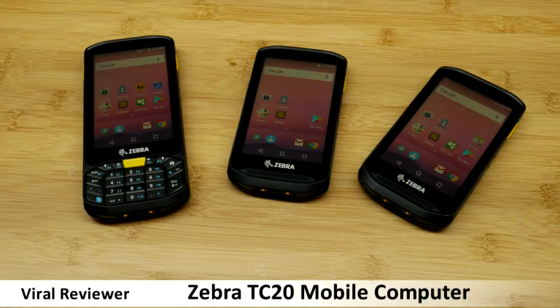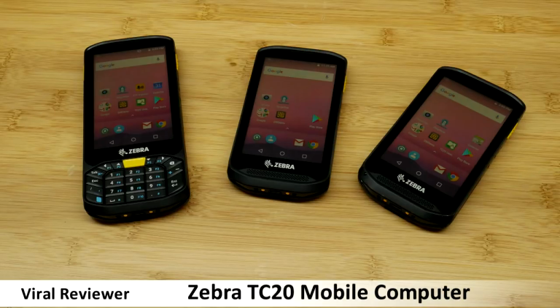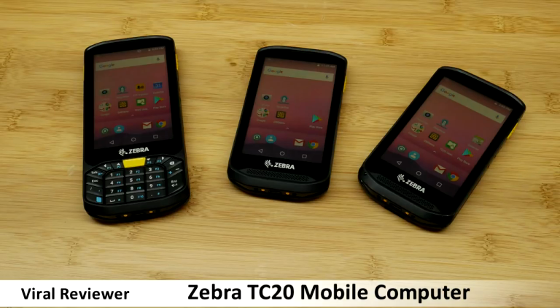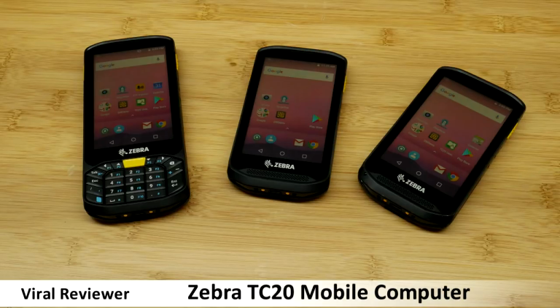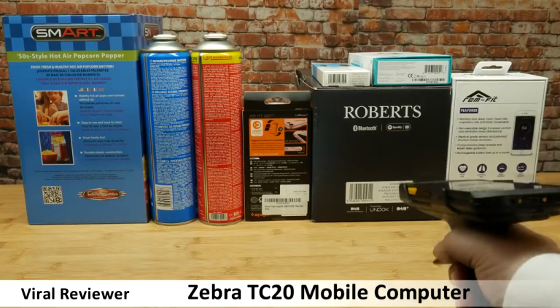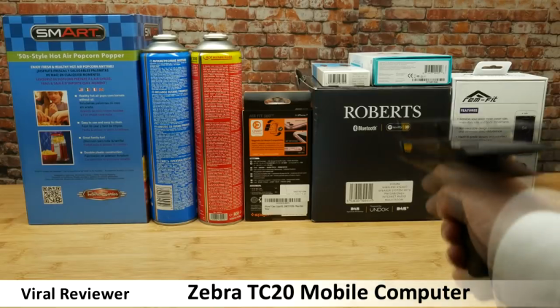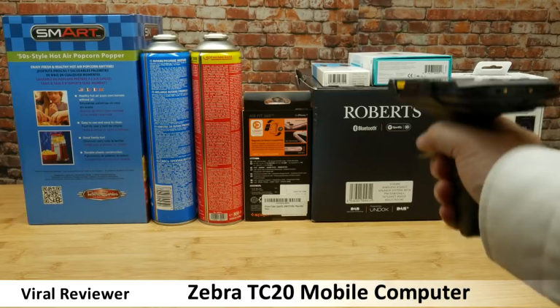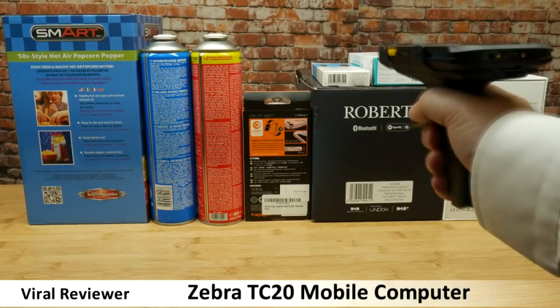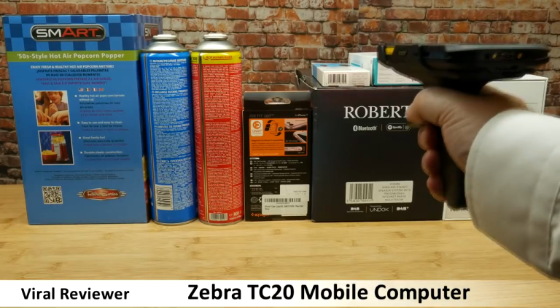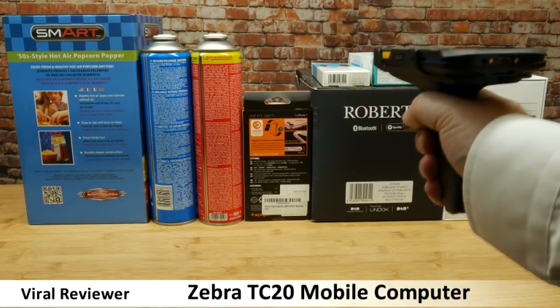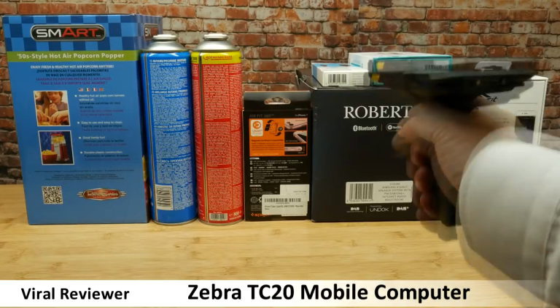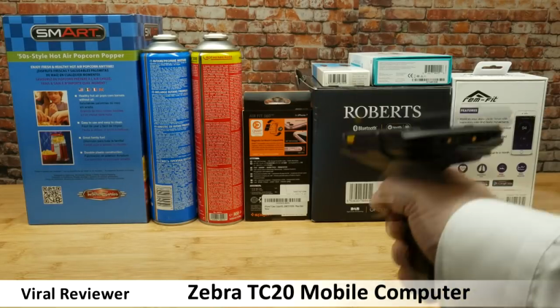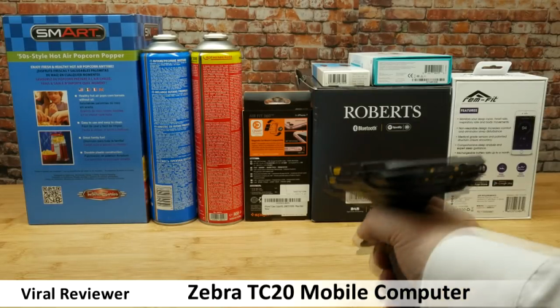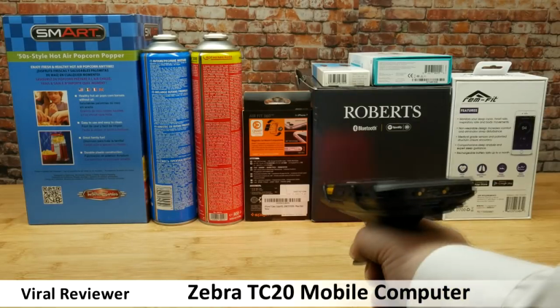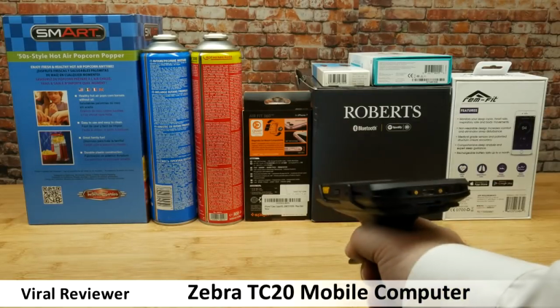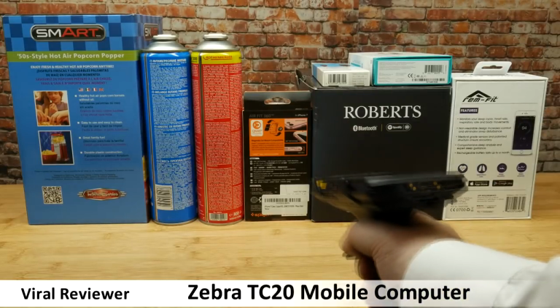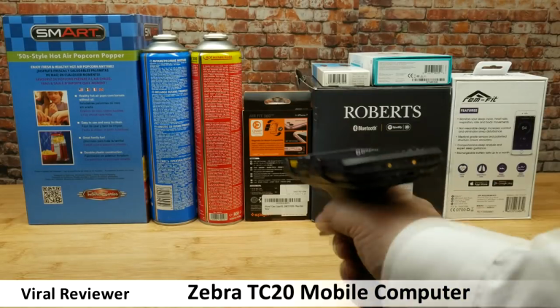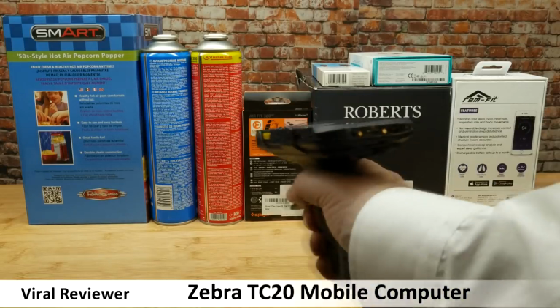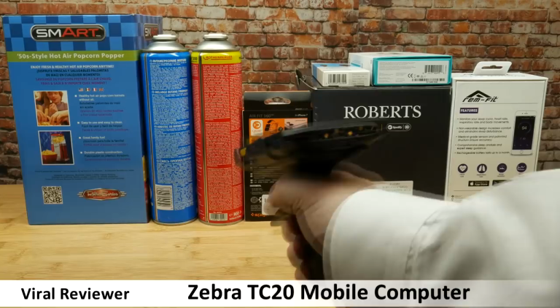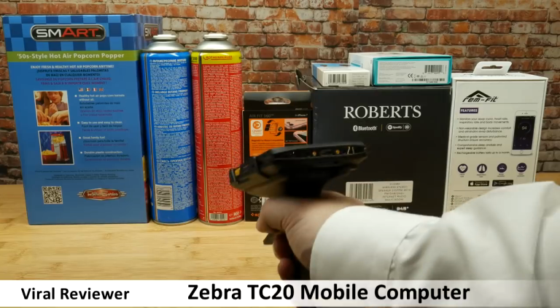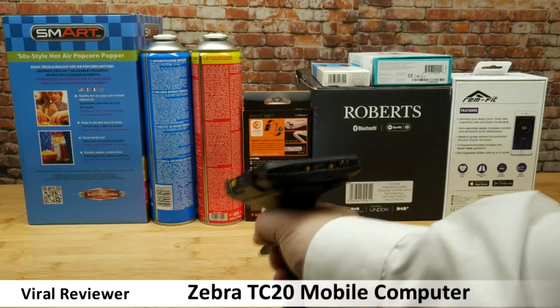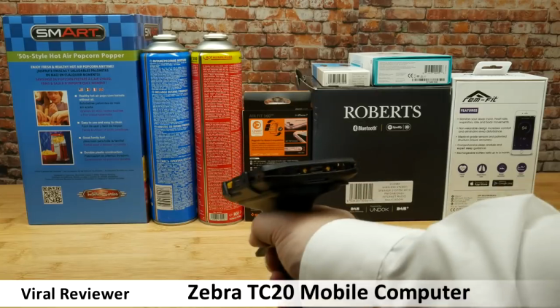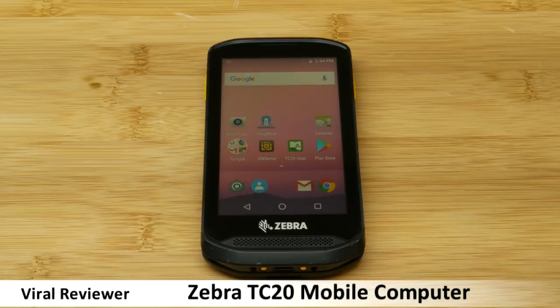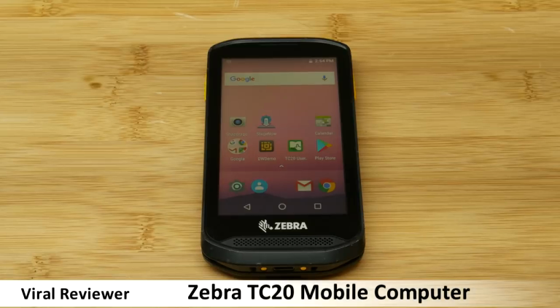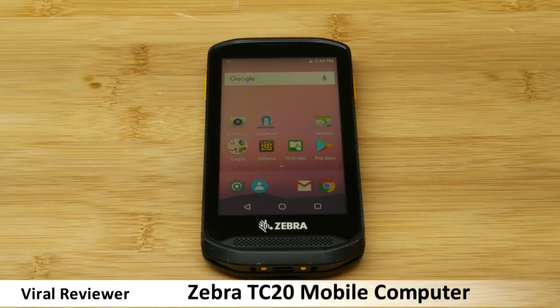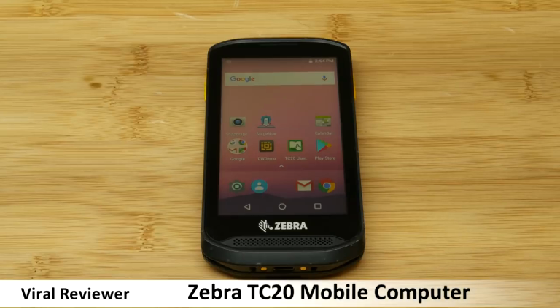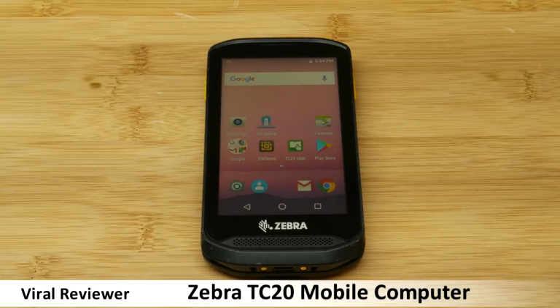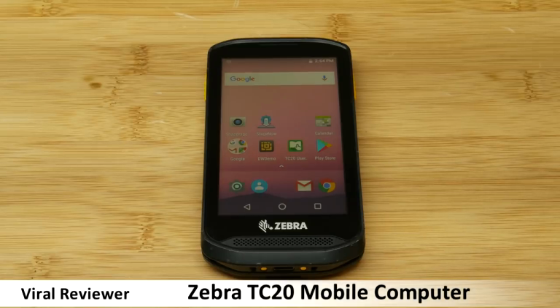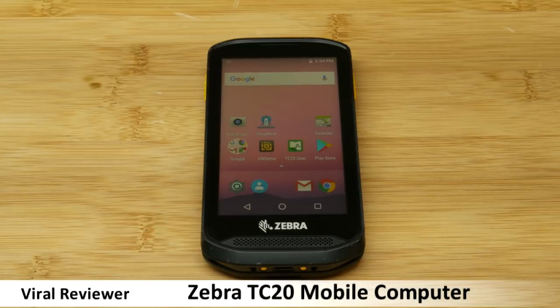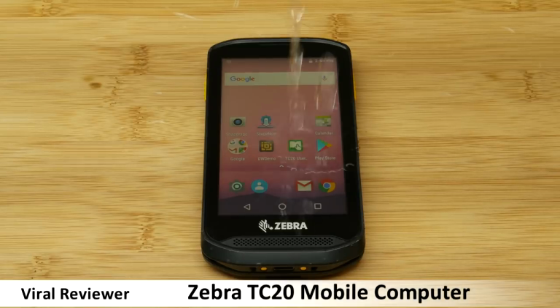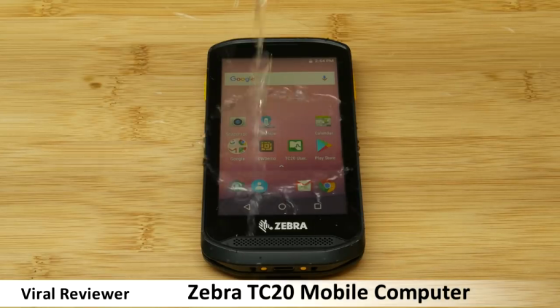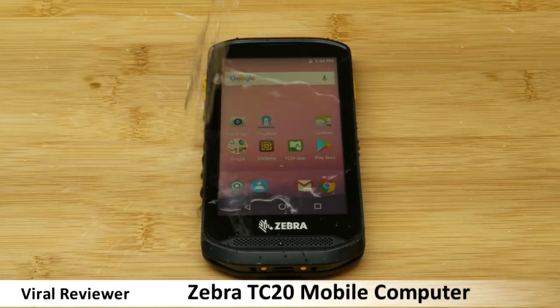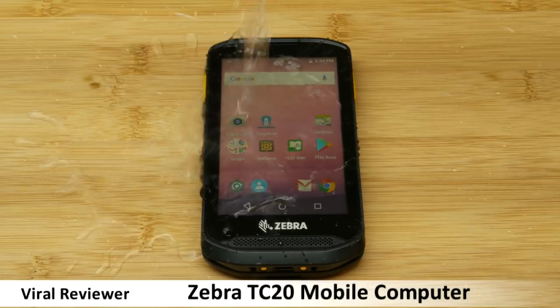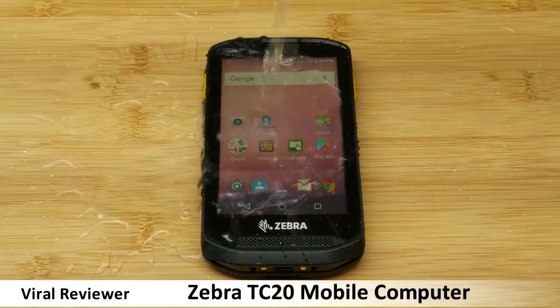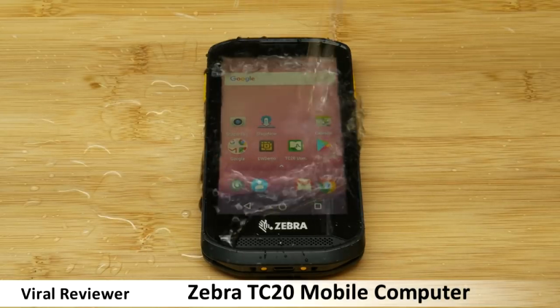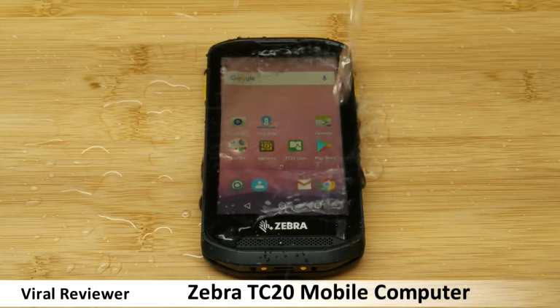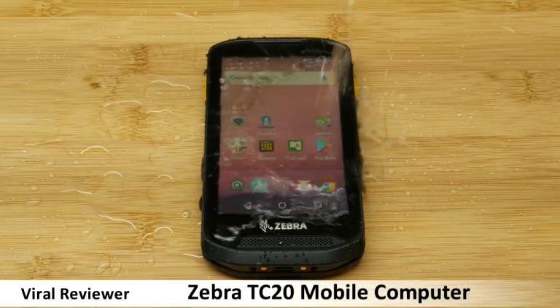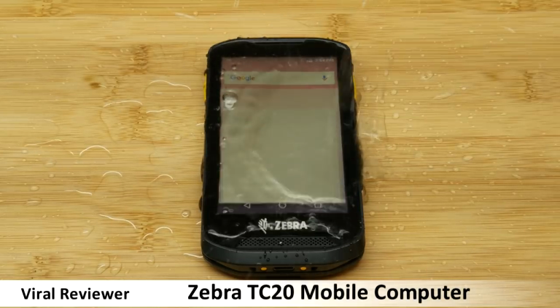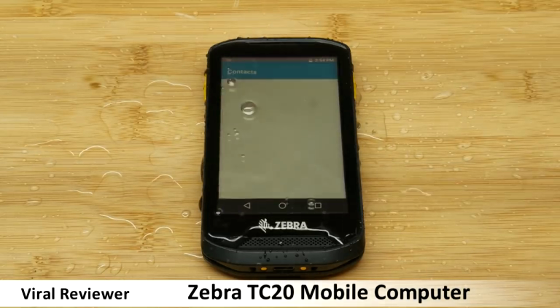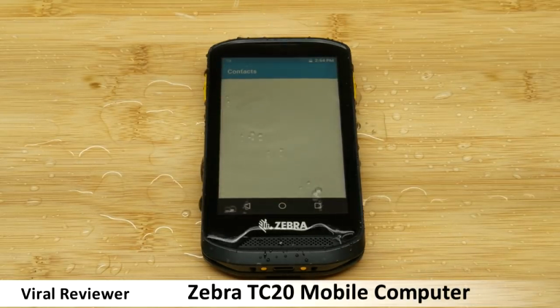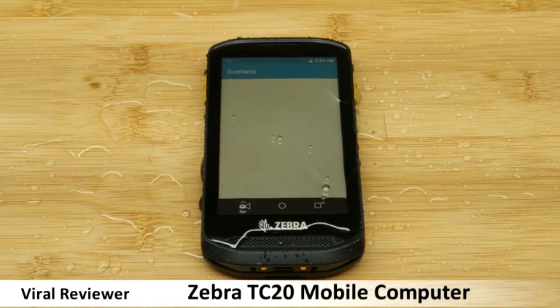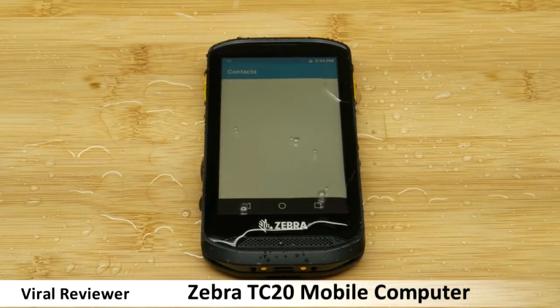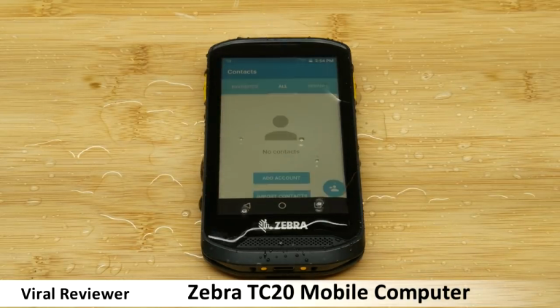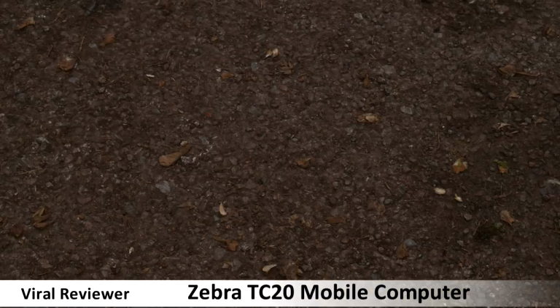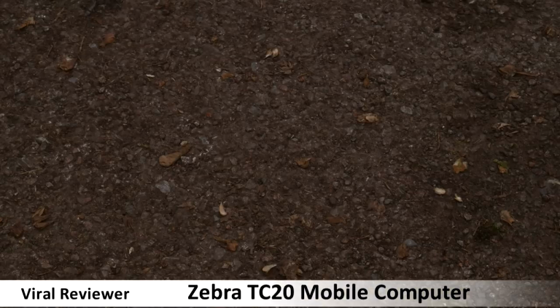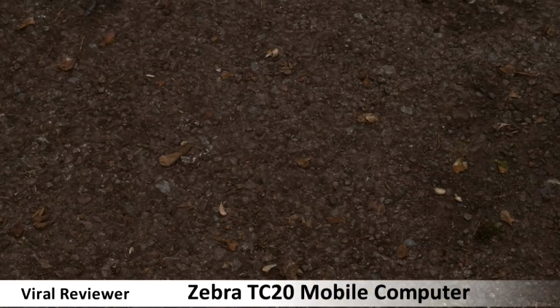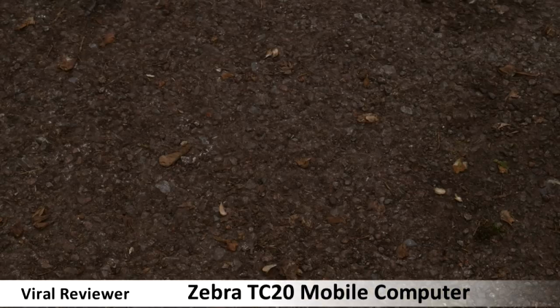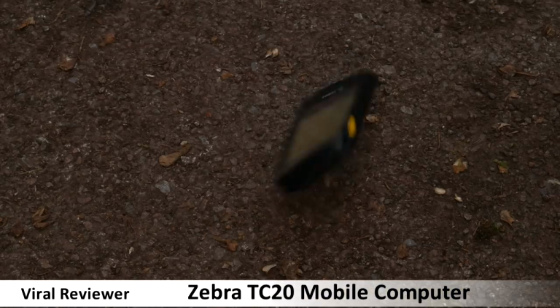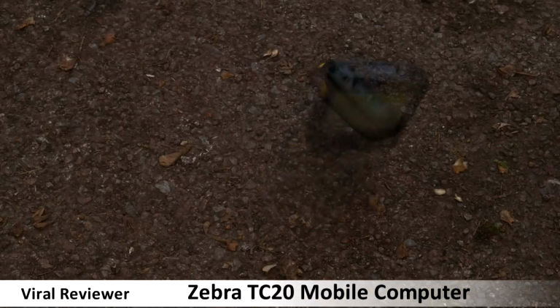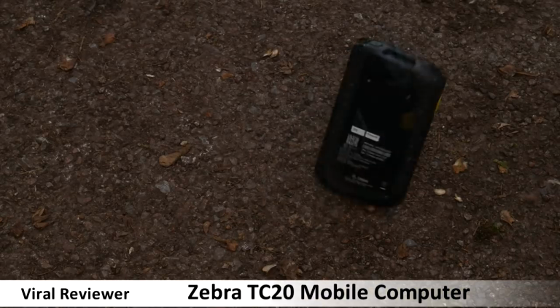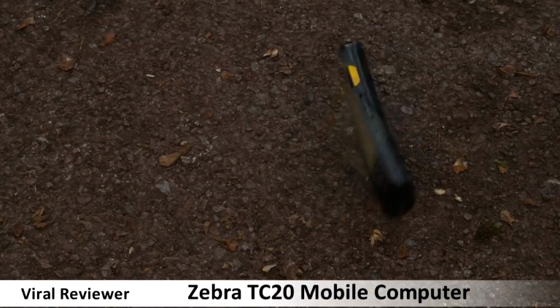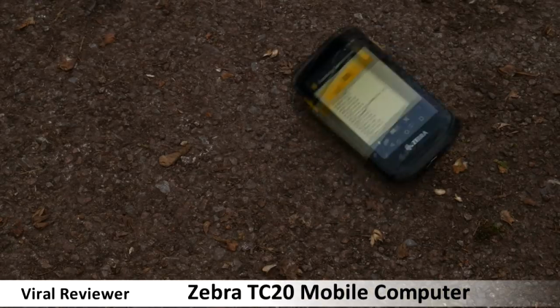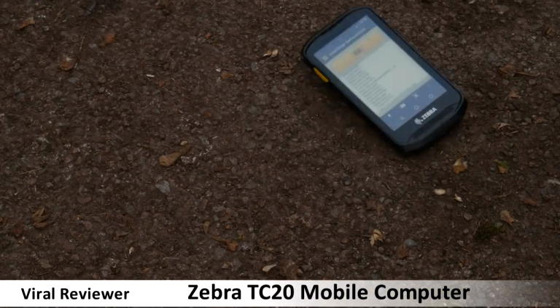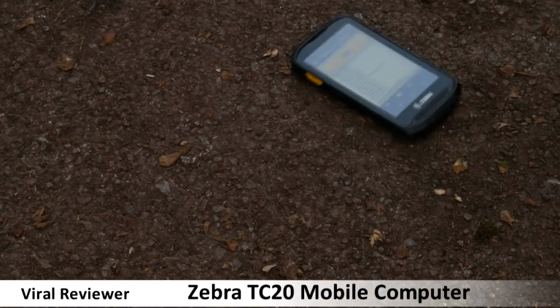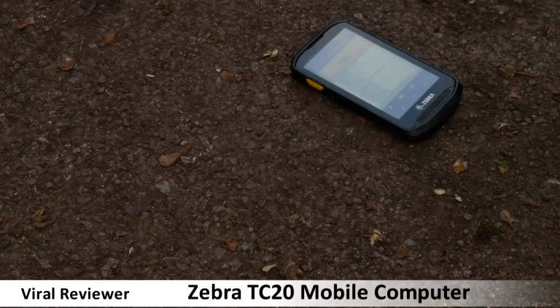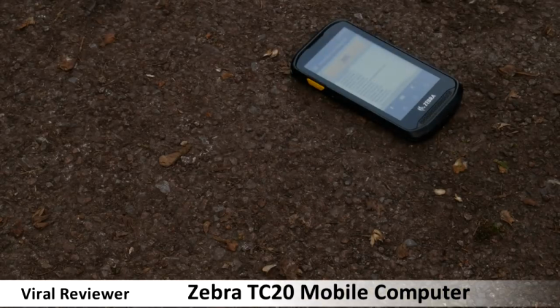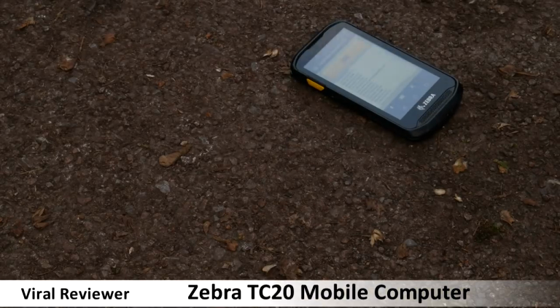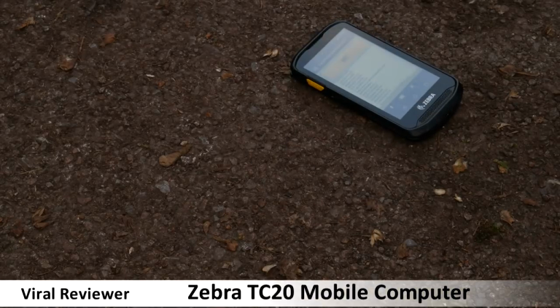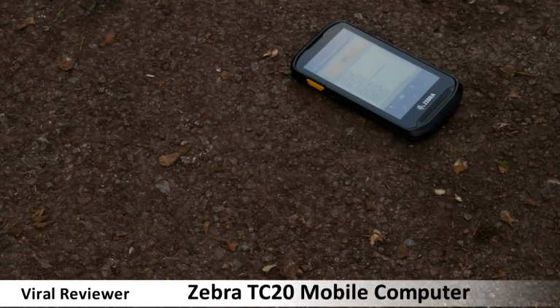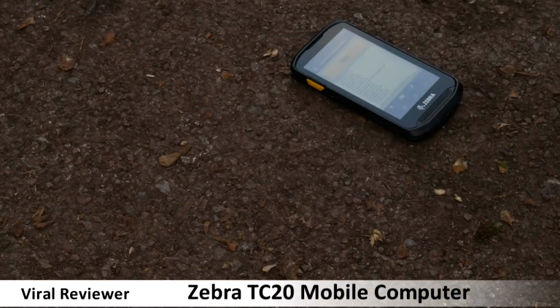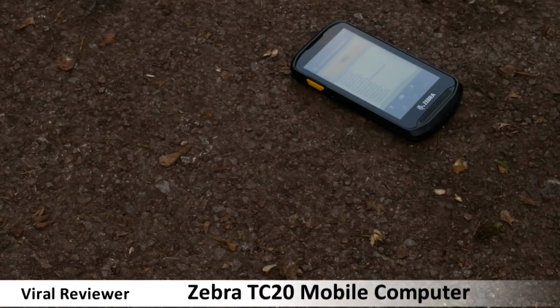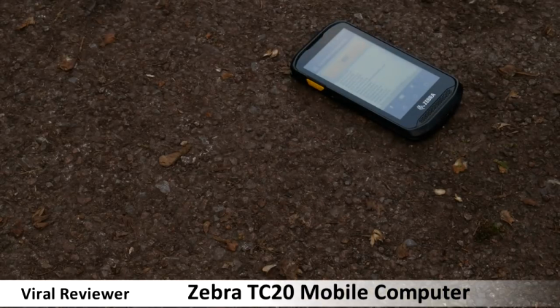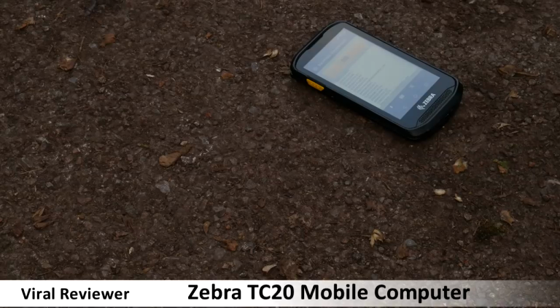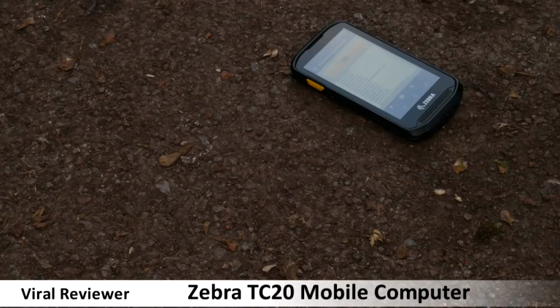To put the TC20 through its paces, we're going to use it, soak it, and even drop test it multiple times.